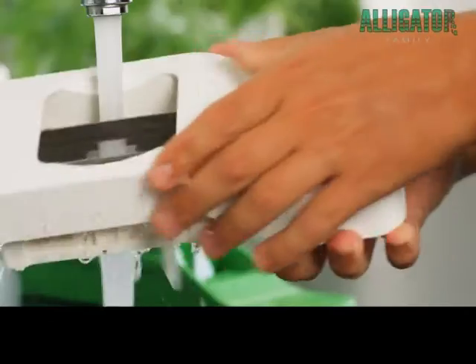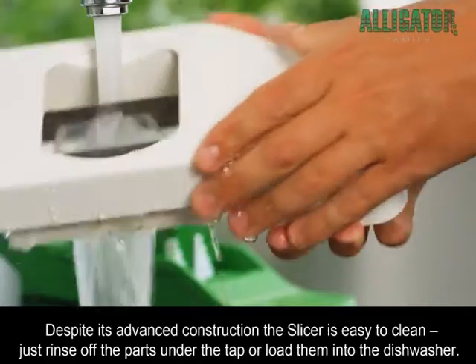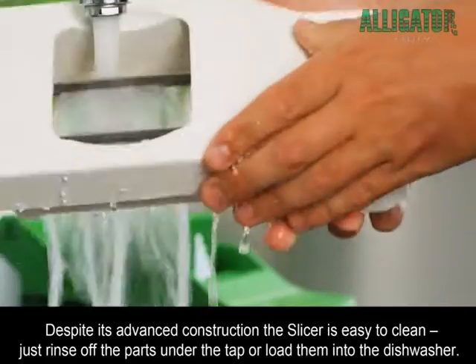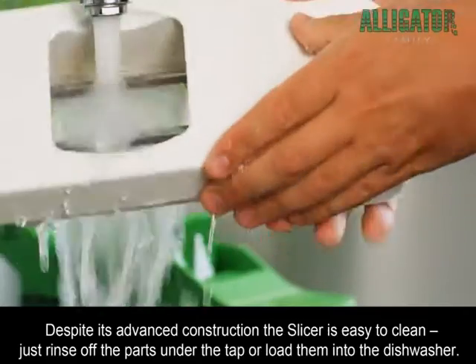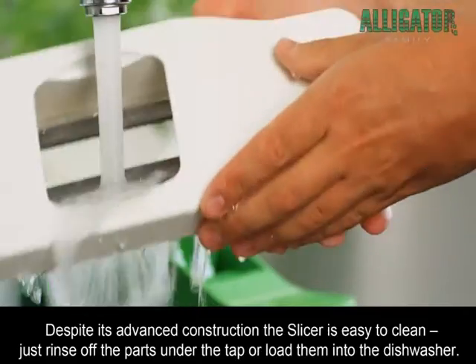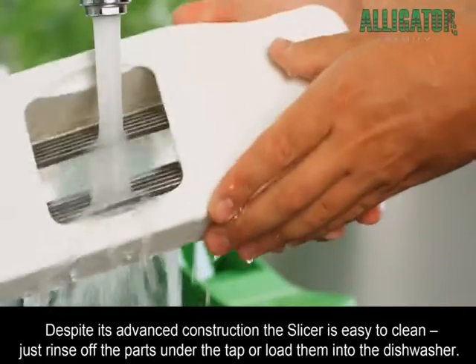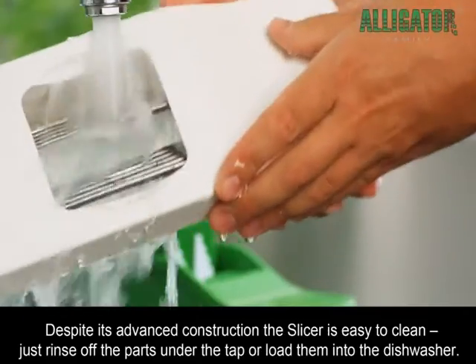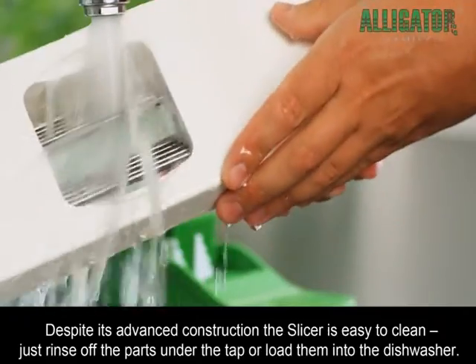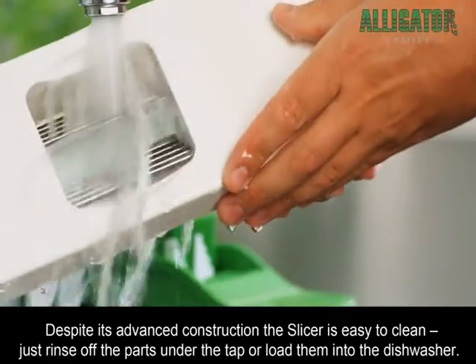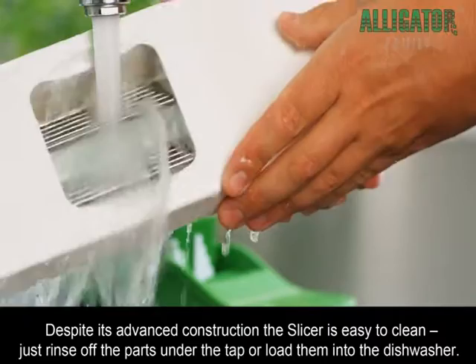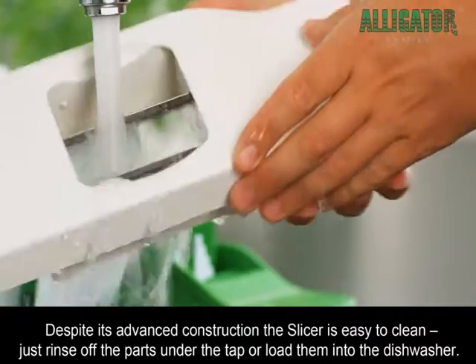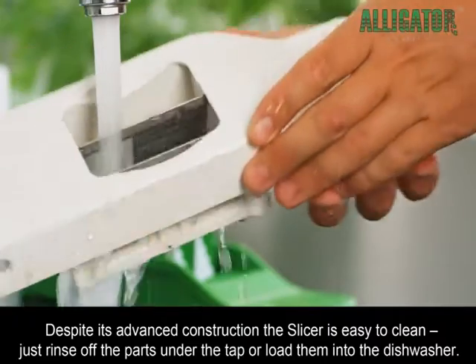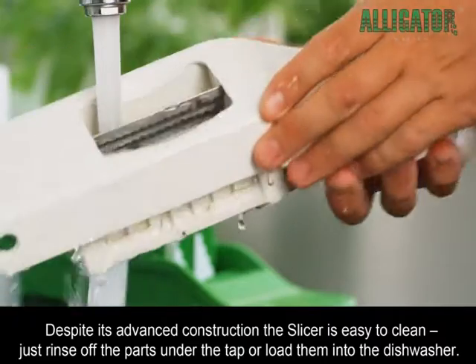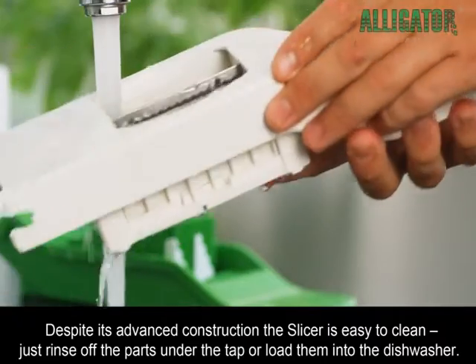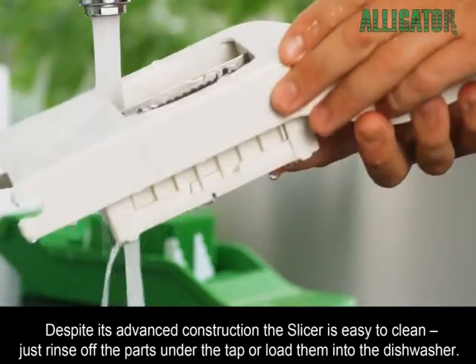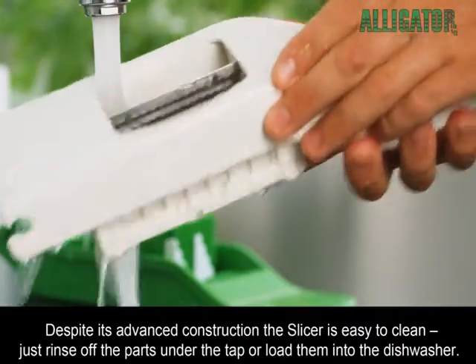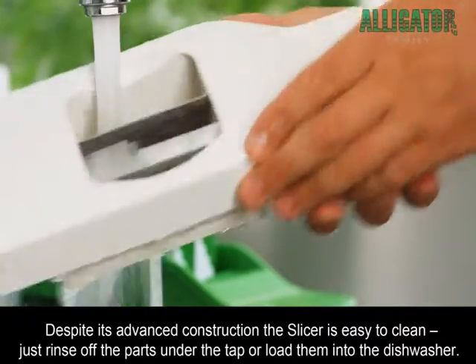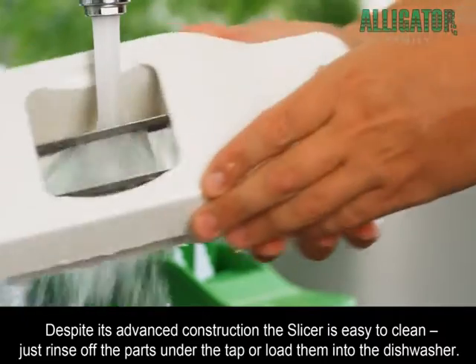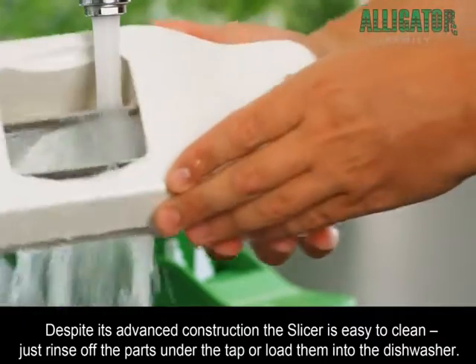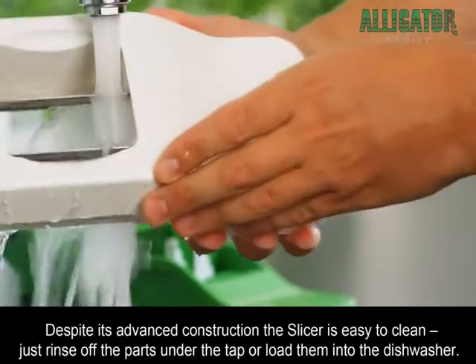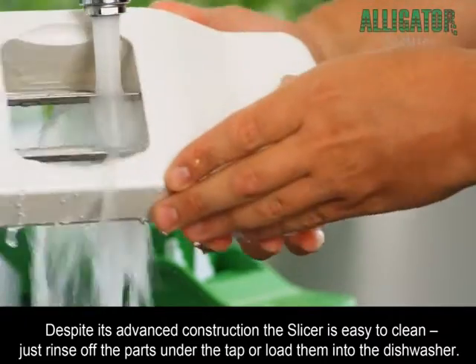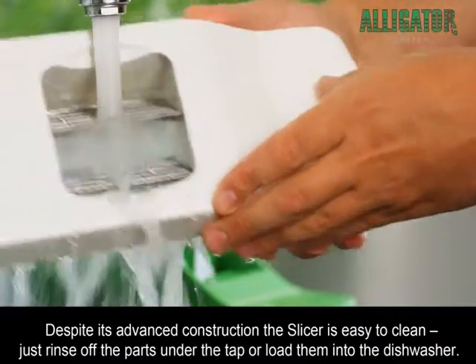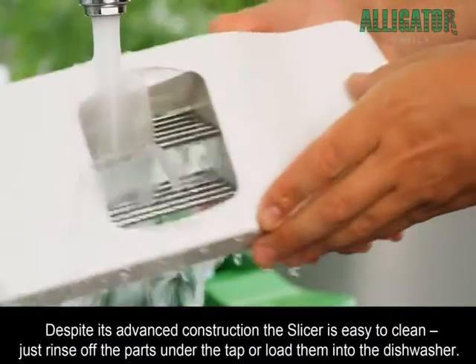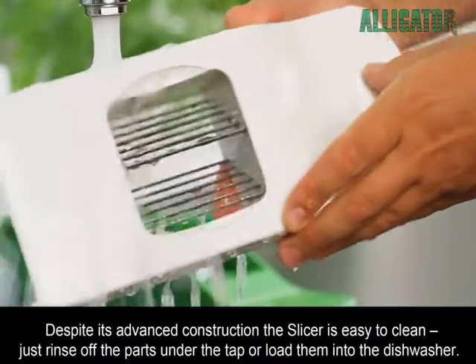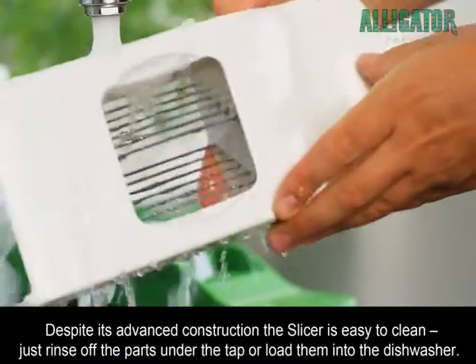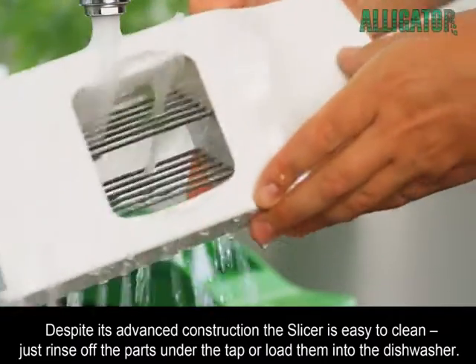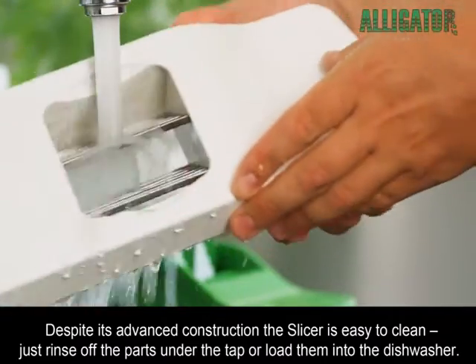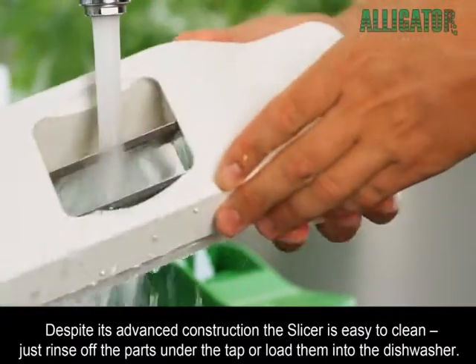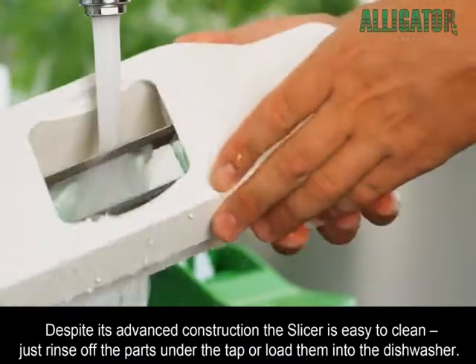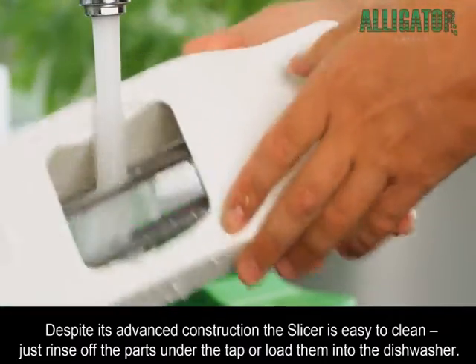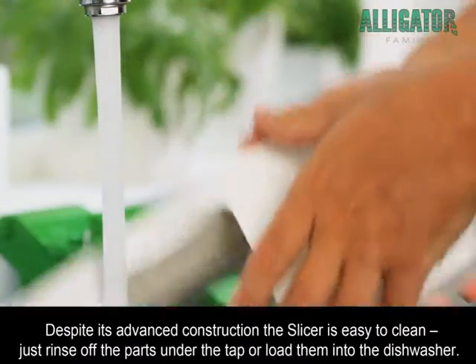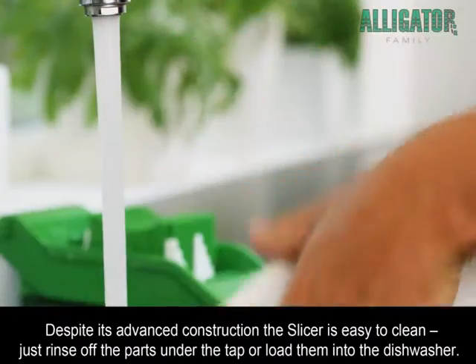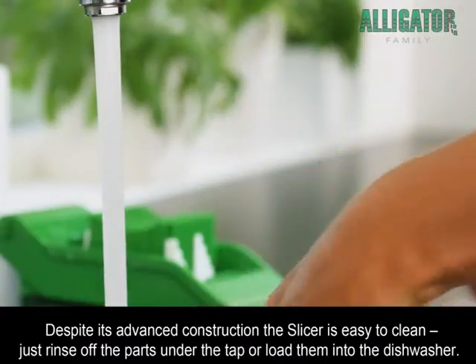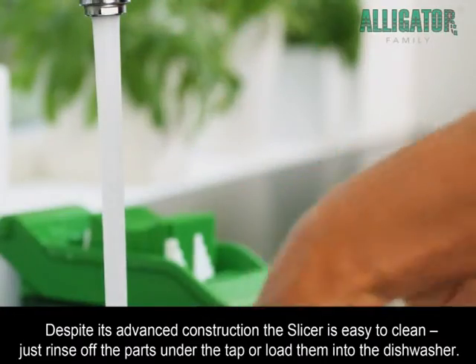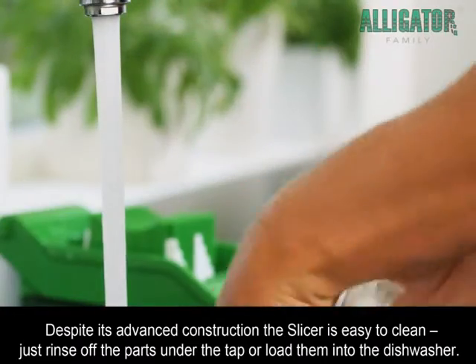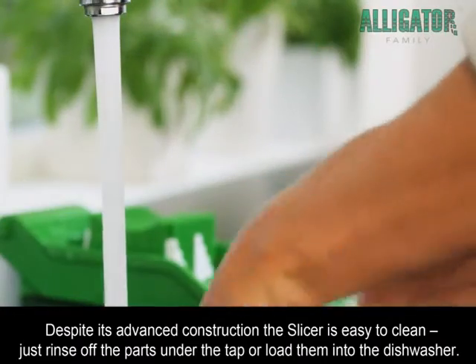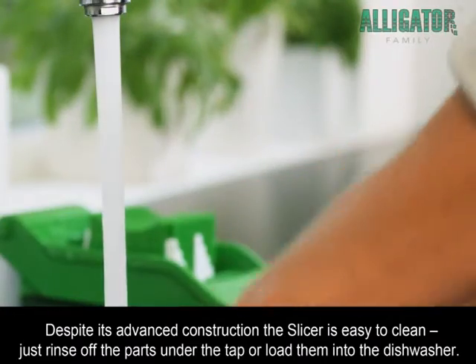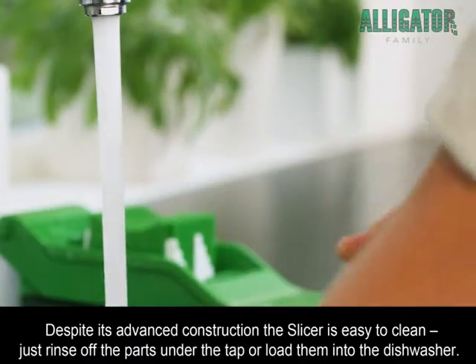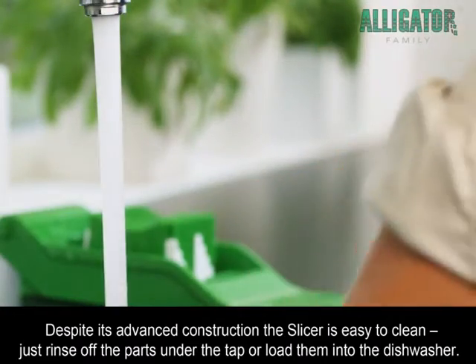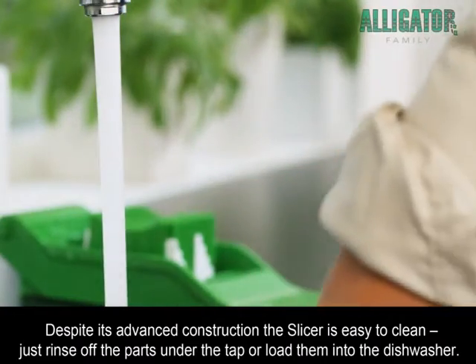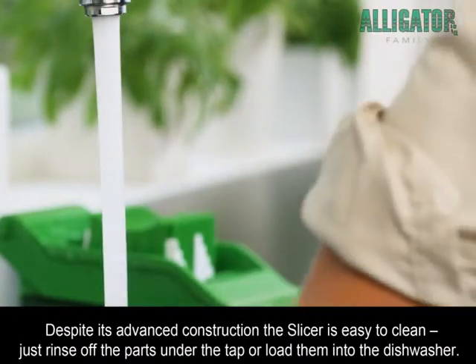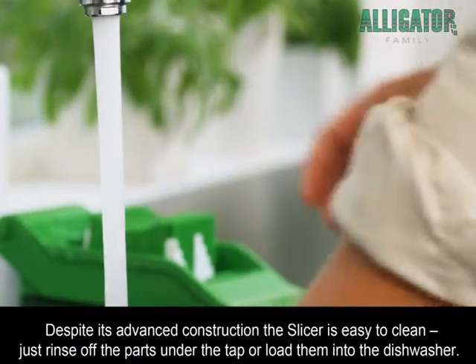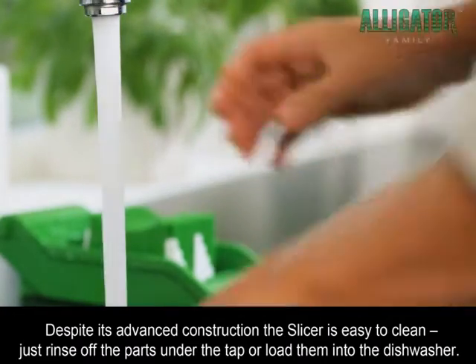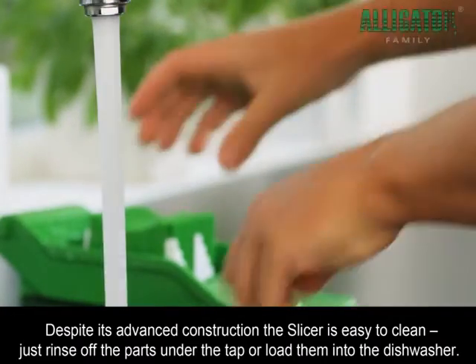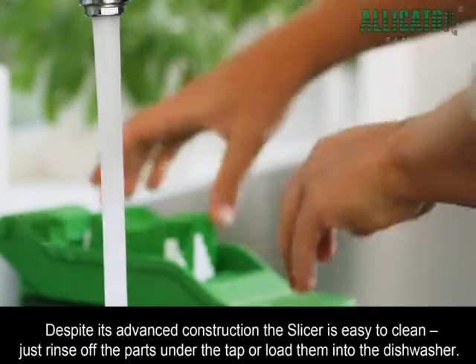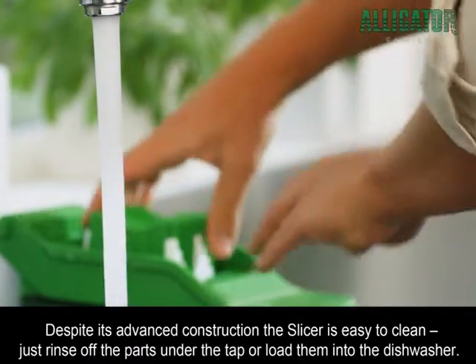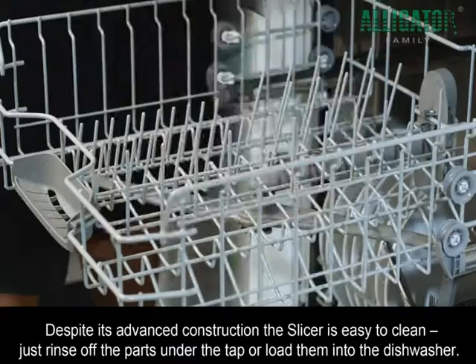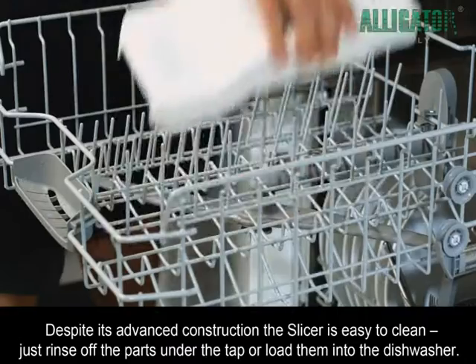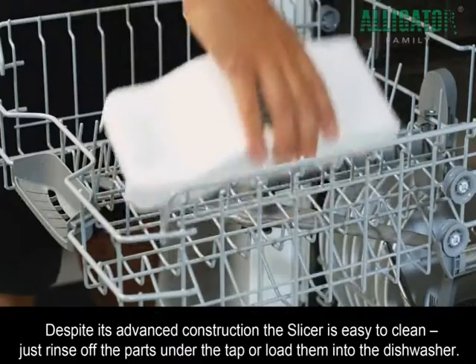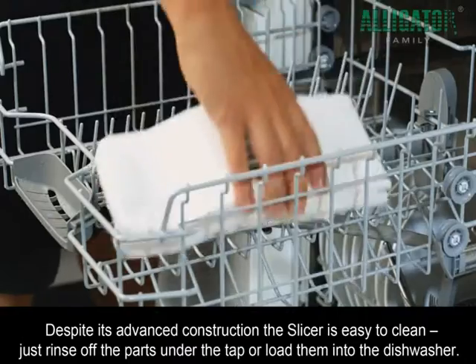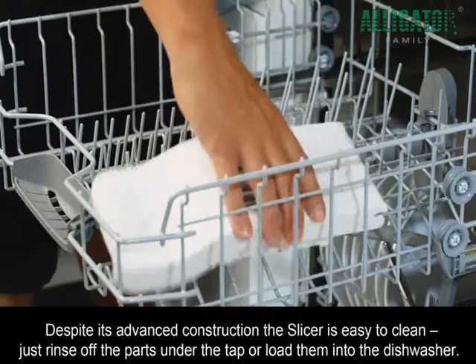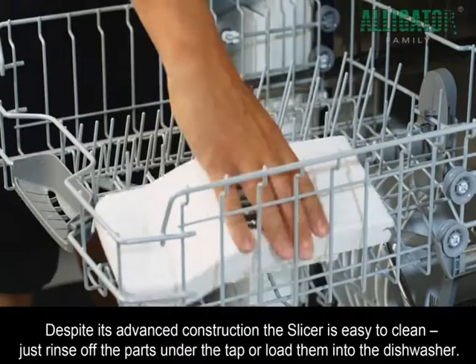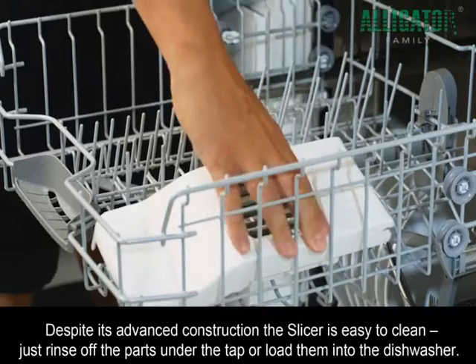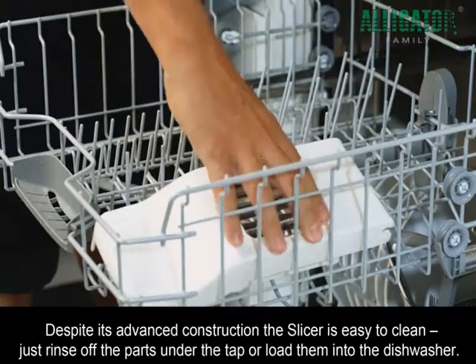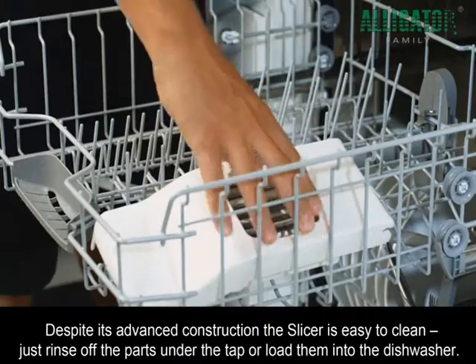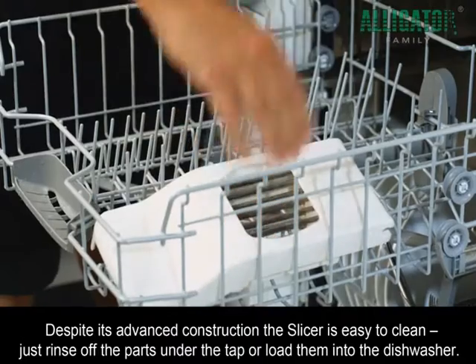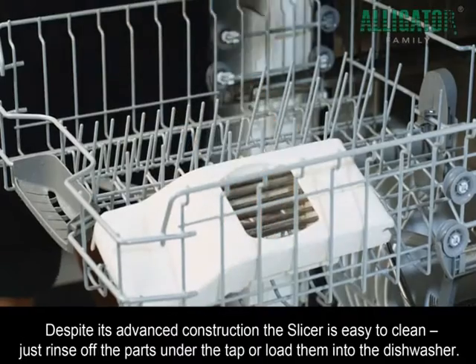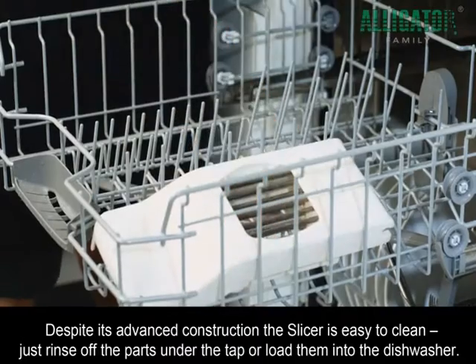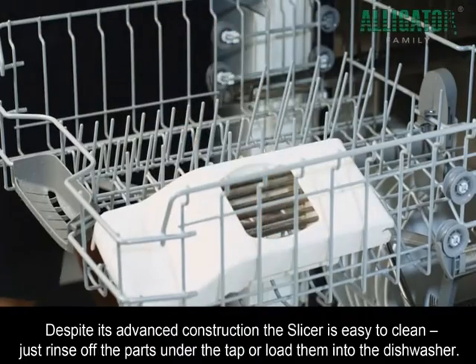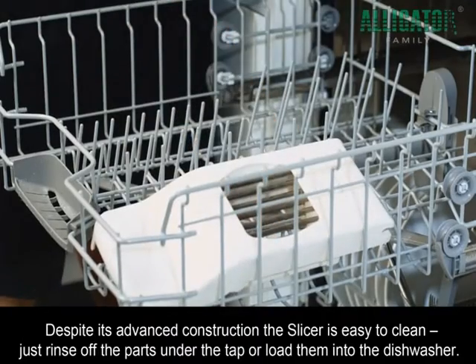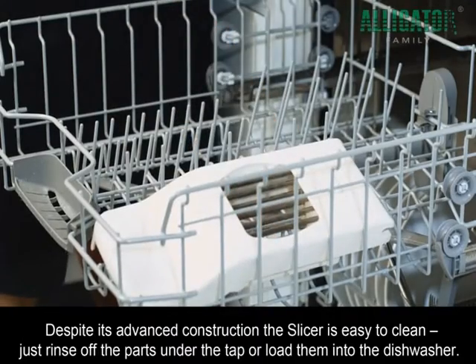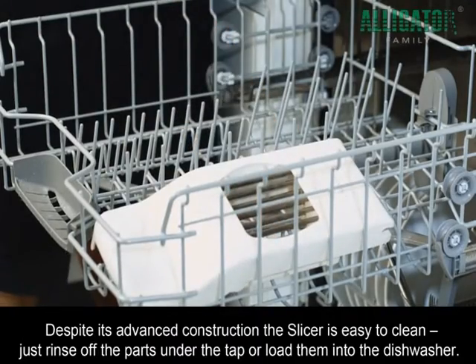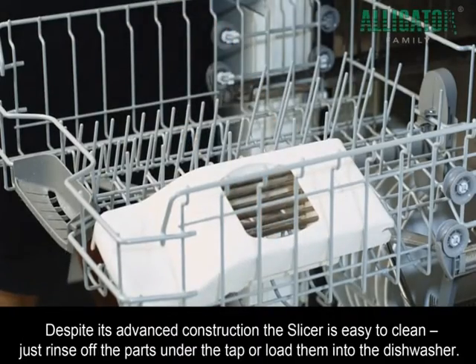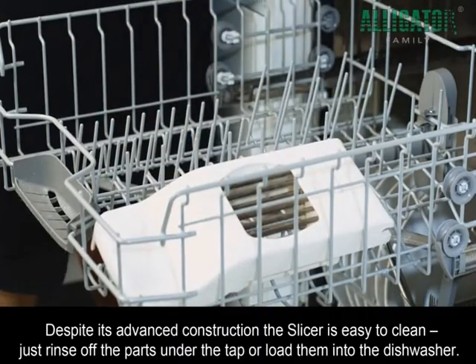Despite its advanced construction, the Slicer is easy to clean. Just rinse off the parts under the tap or load them into the dishwasher.